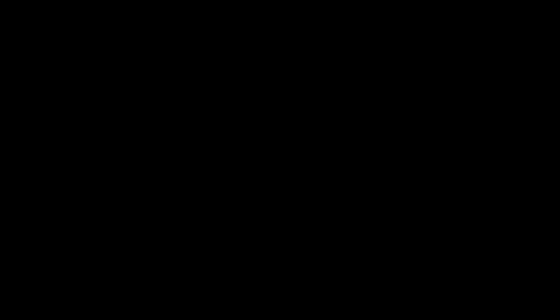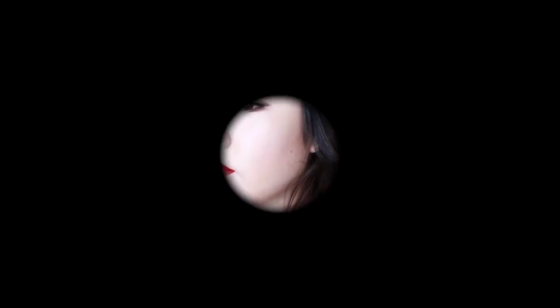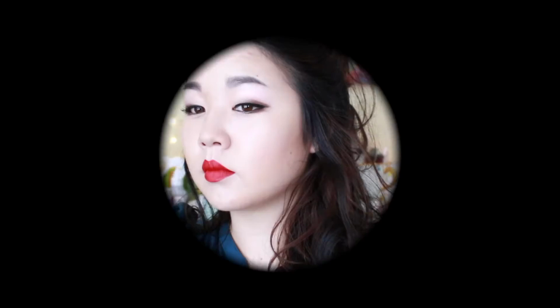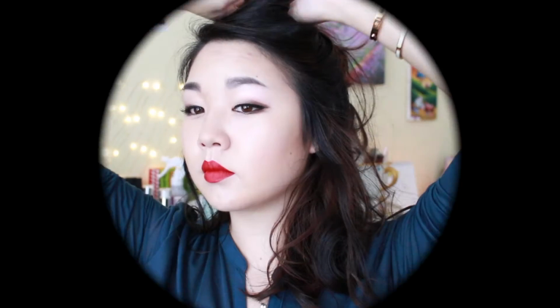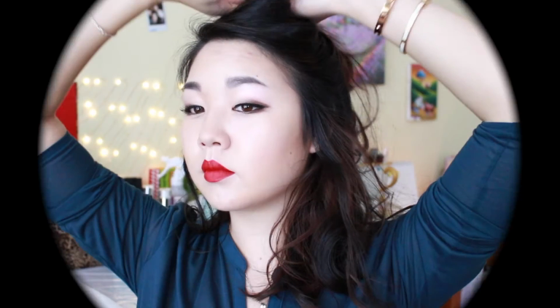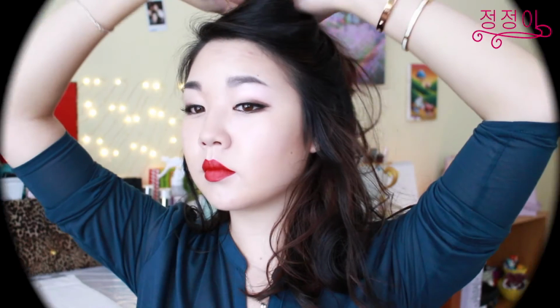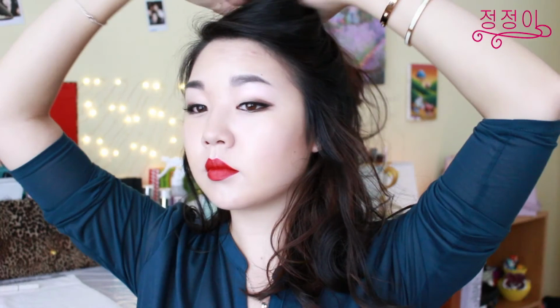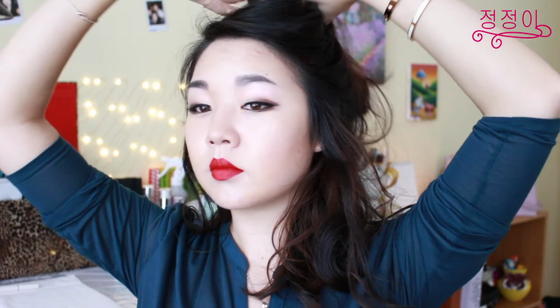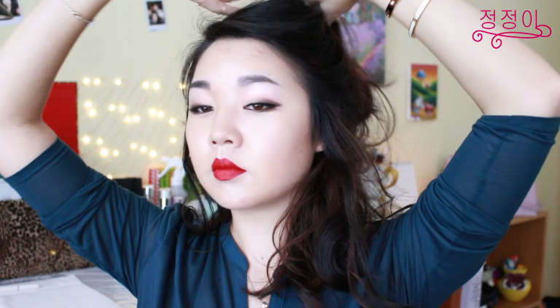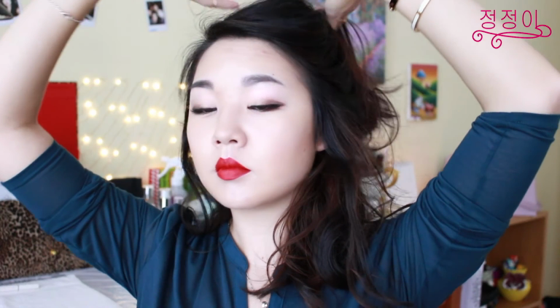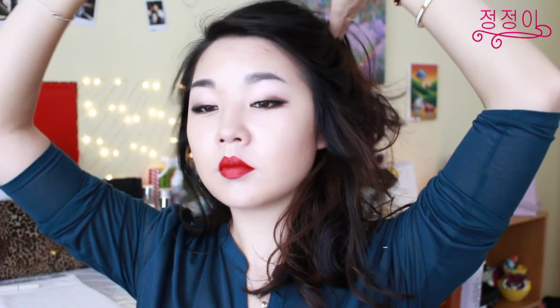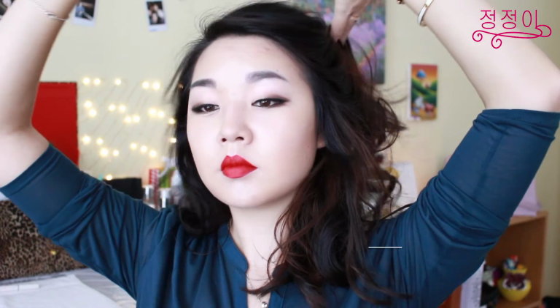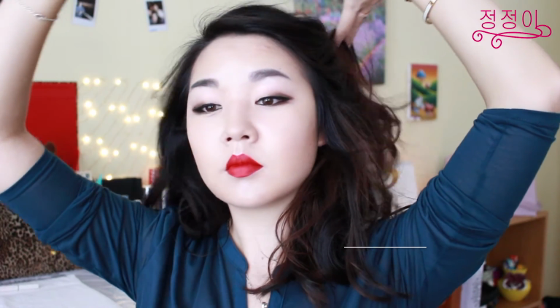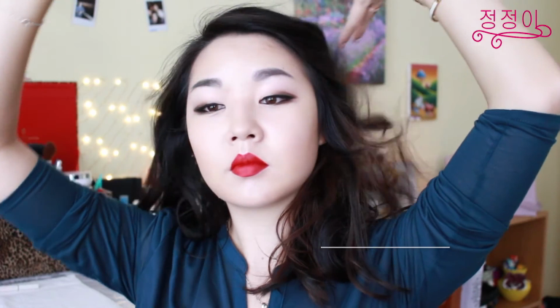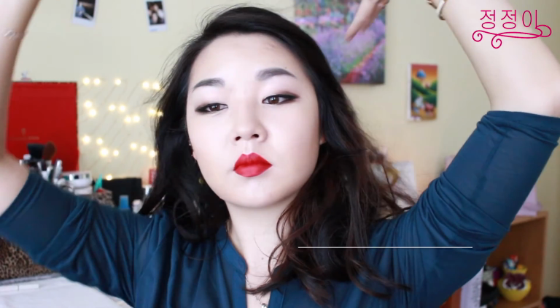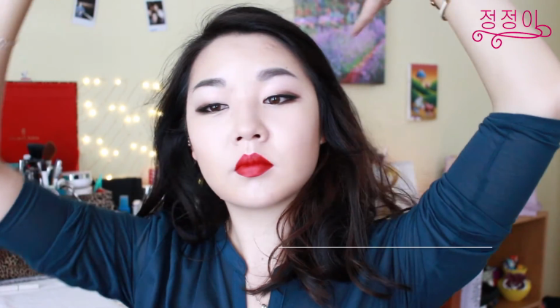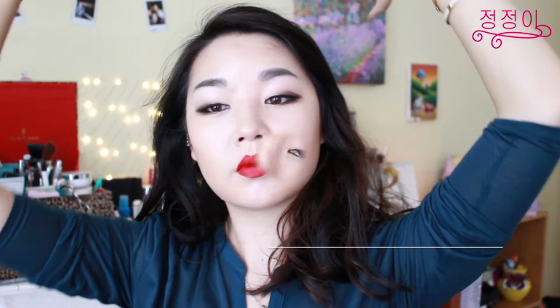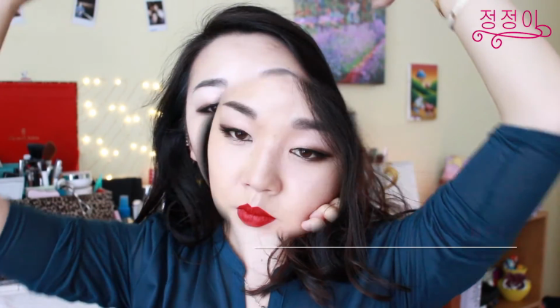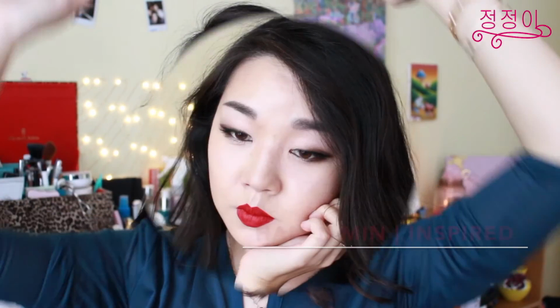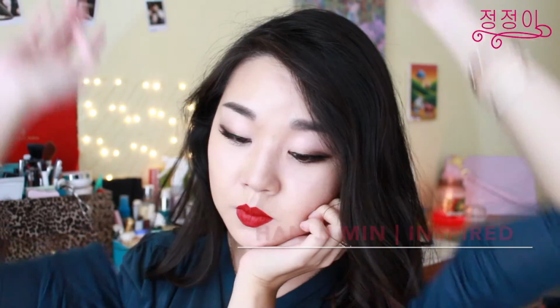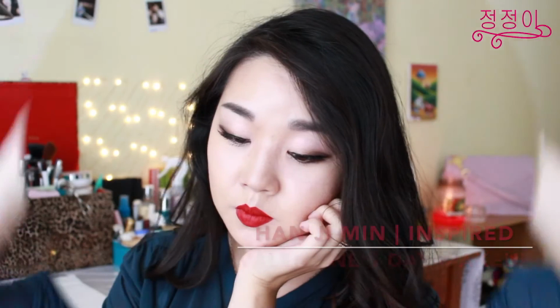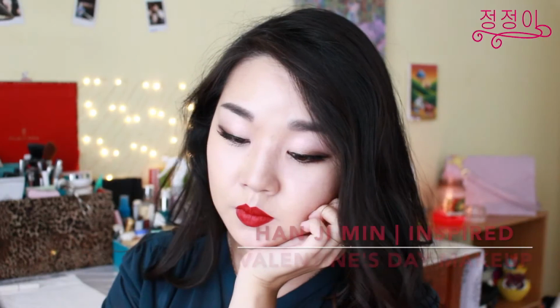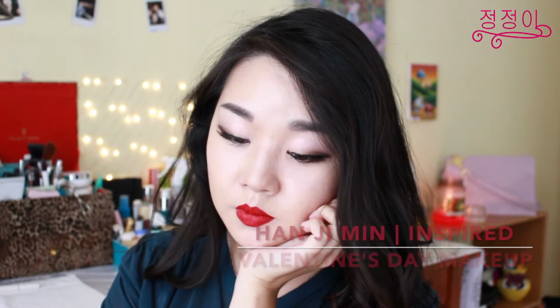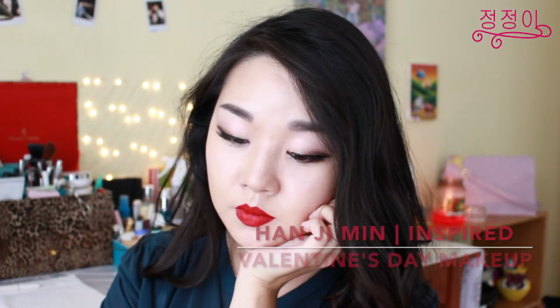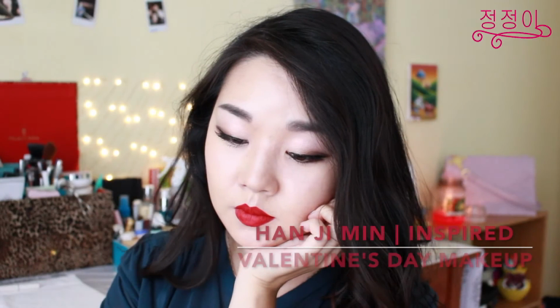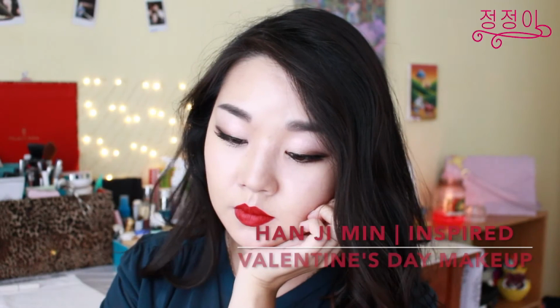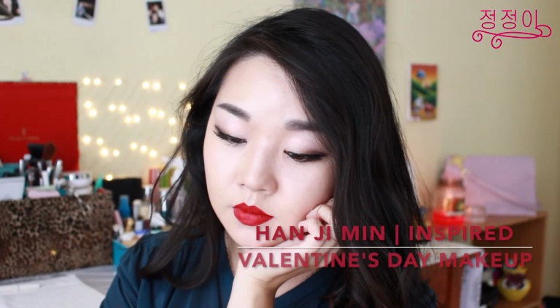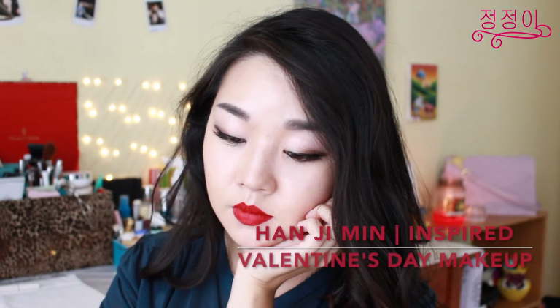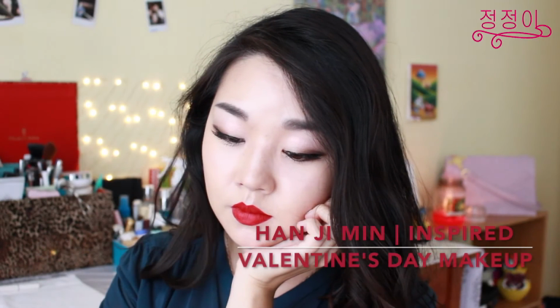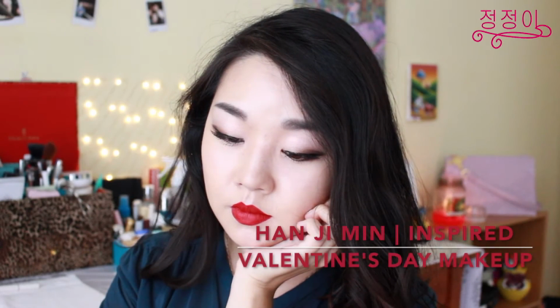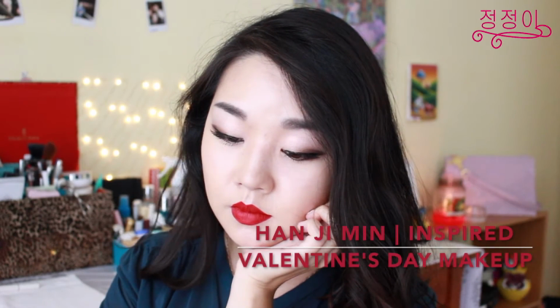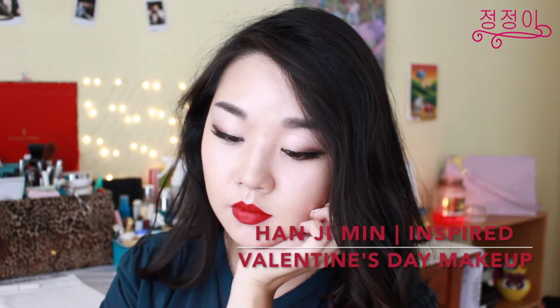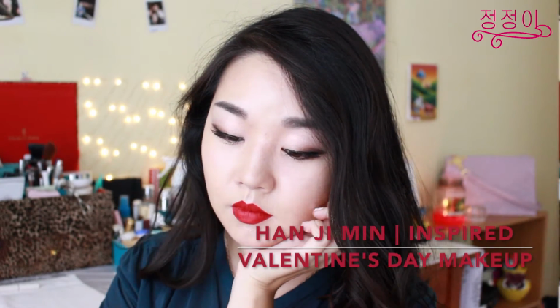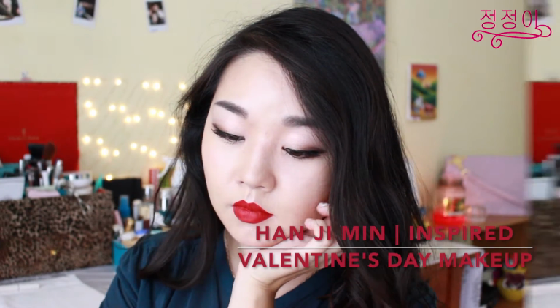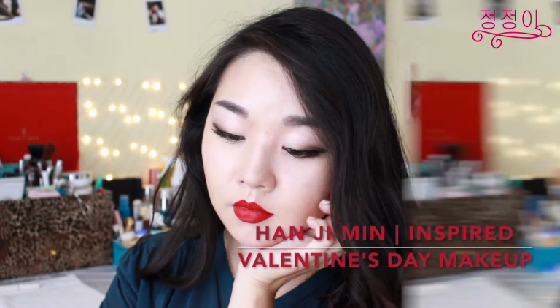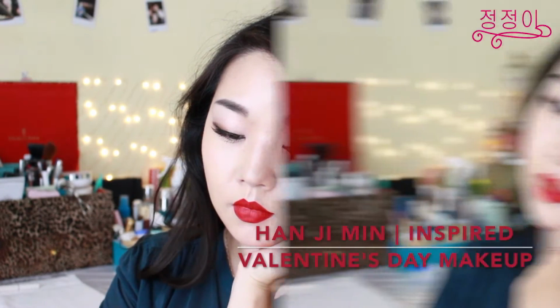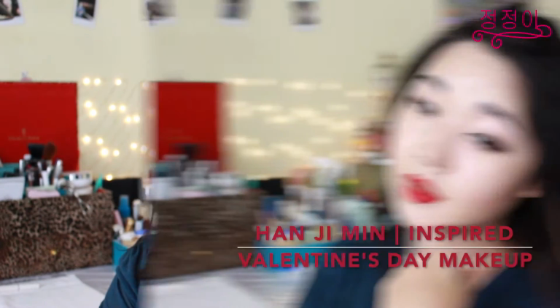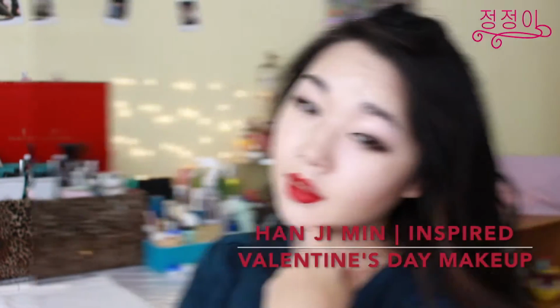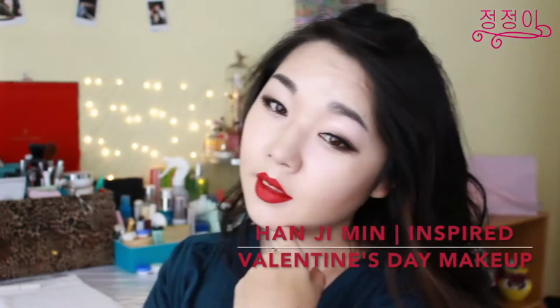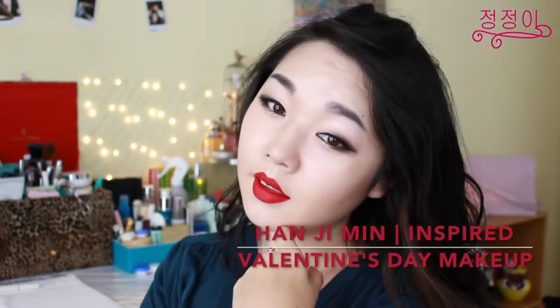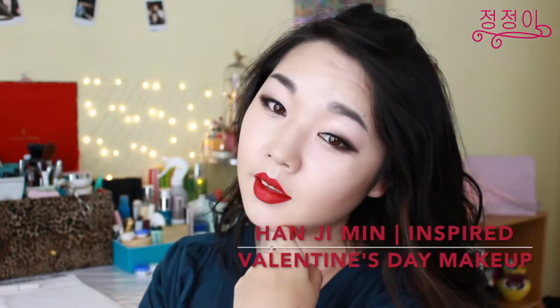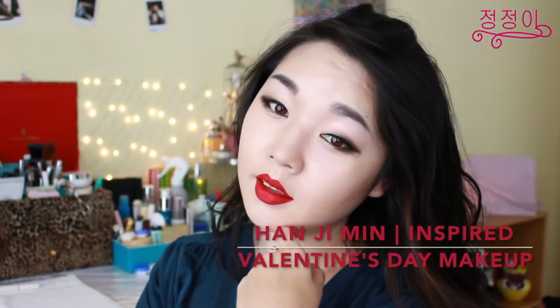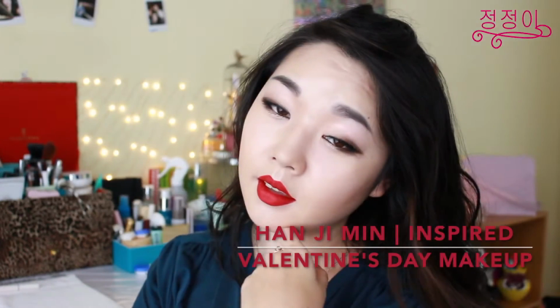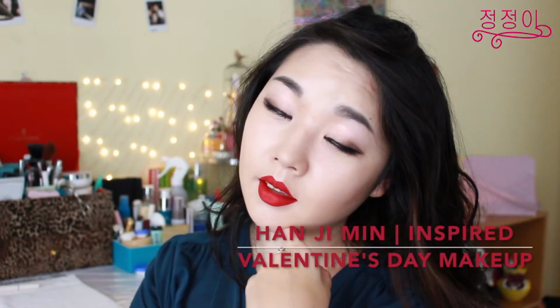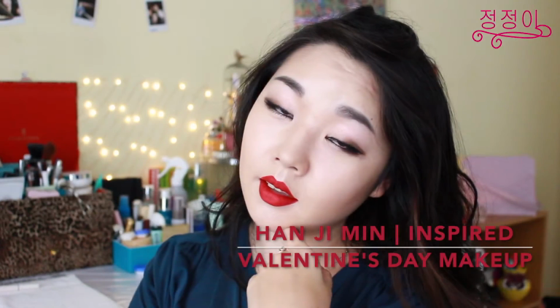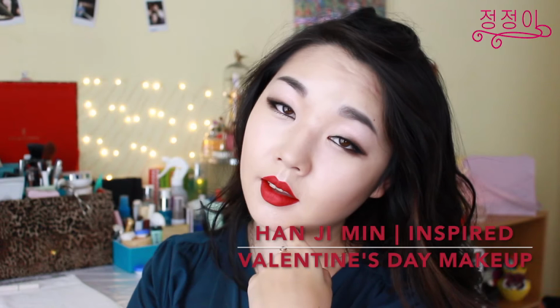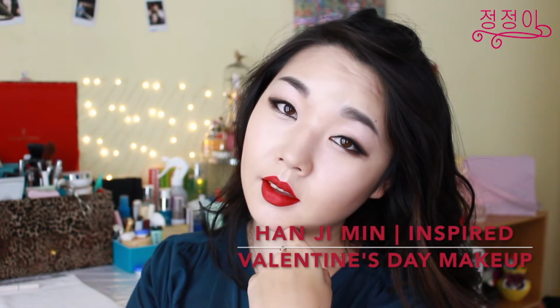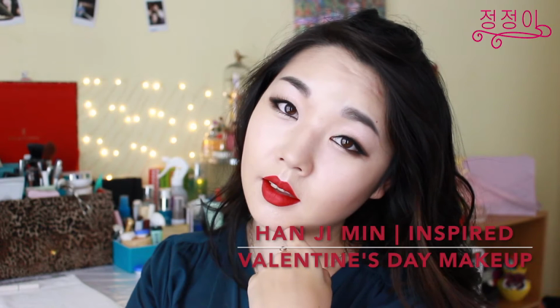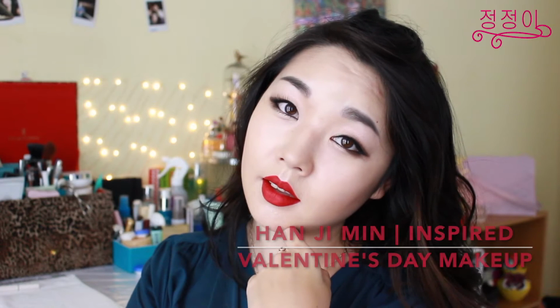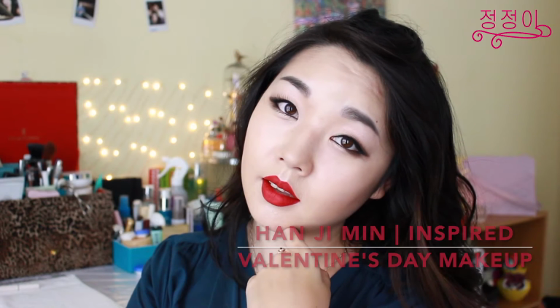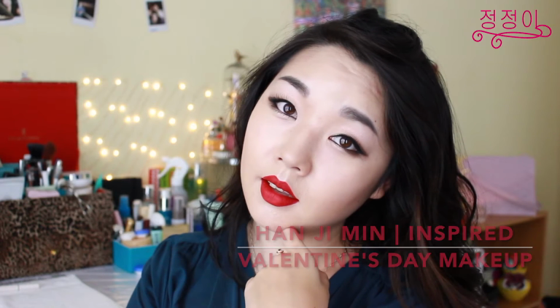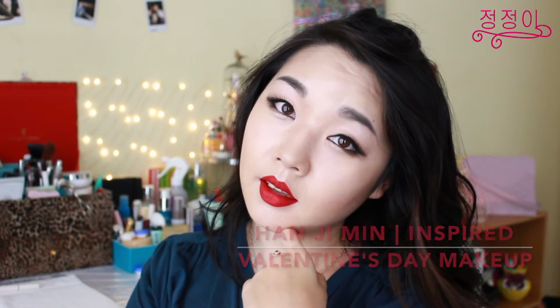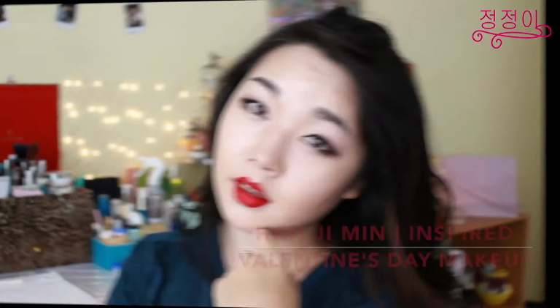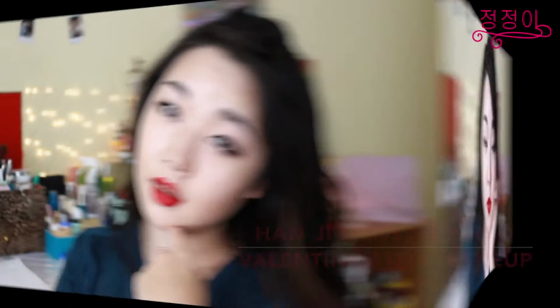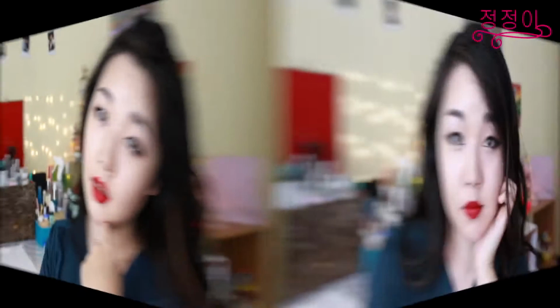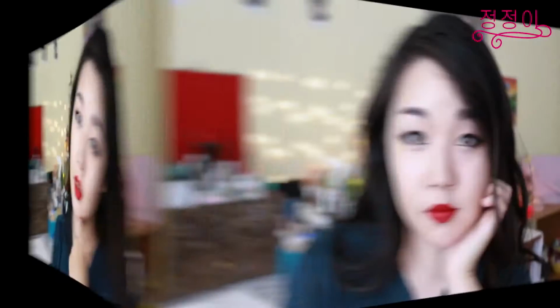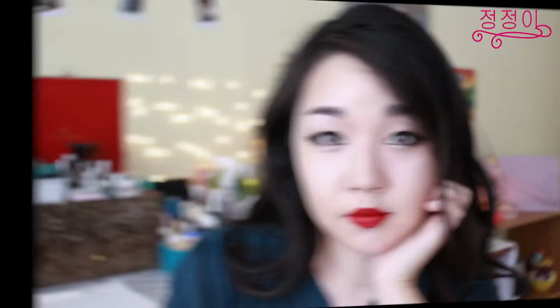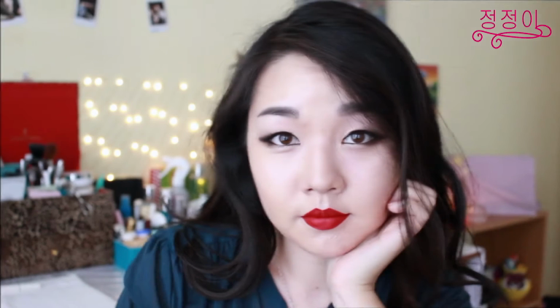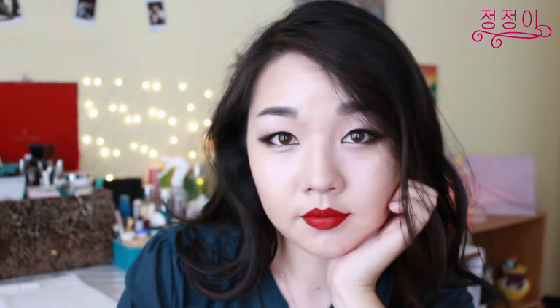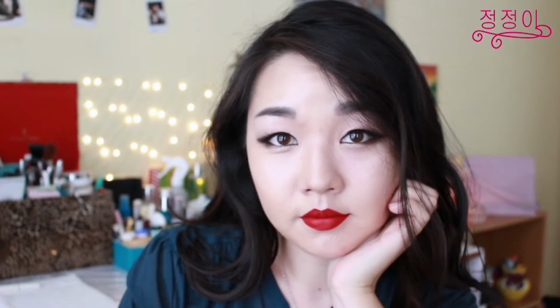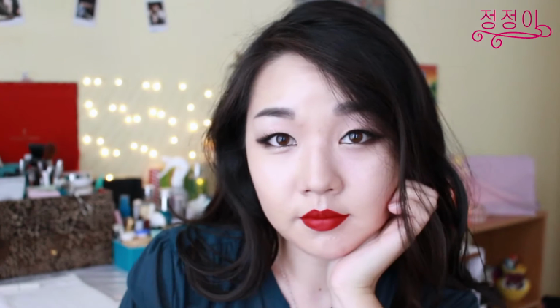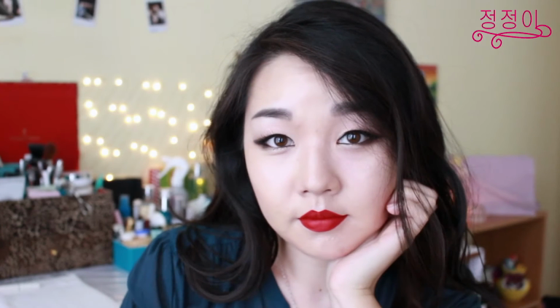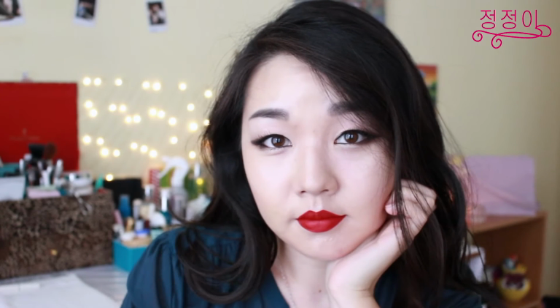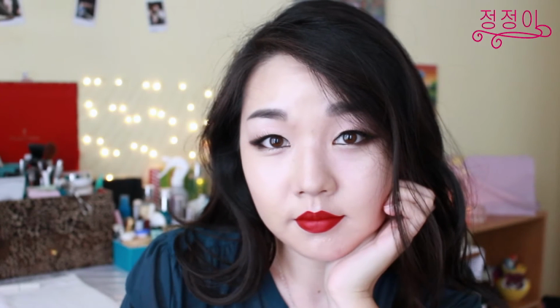Hello, it's Christina. It's been a really long time coming but I'm back with a new makeup tutorial just in time for Valentine's Day.